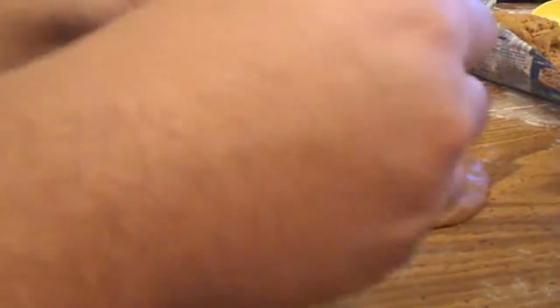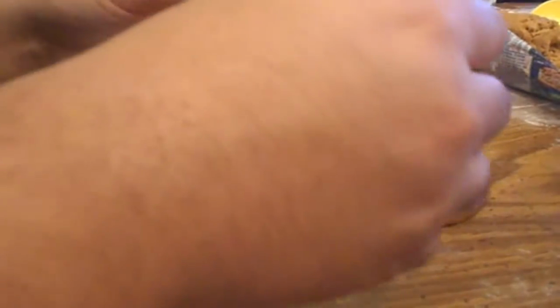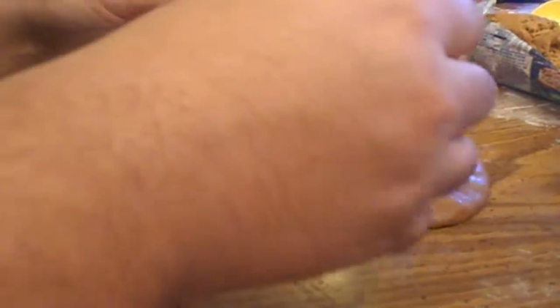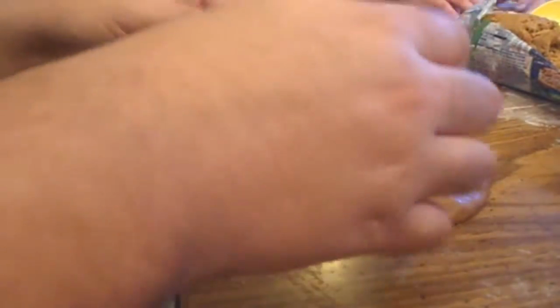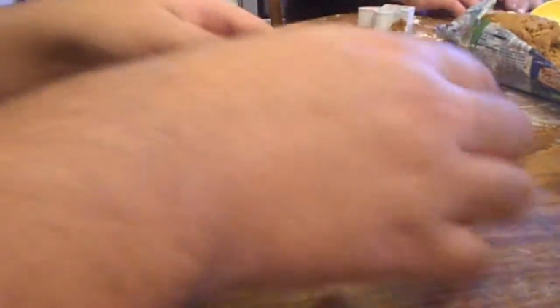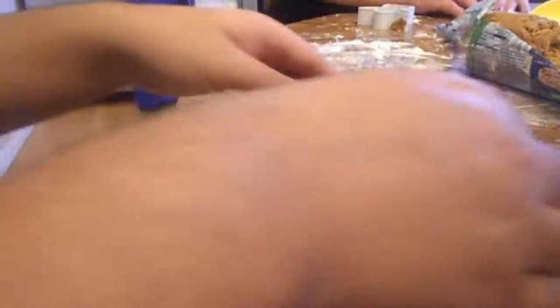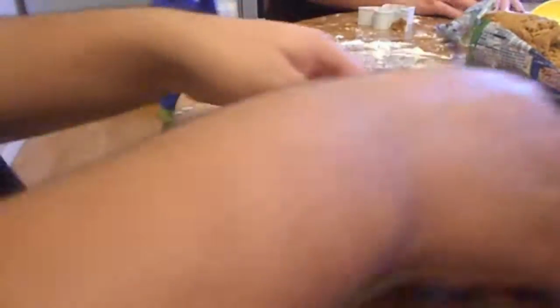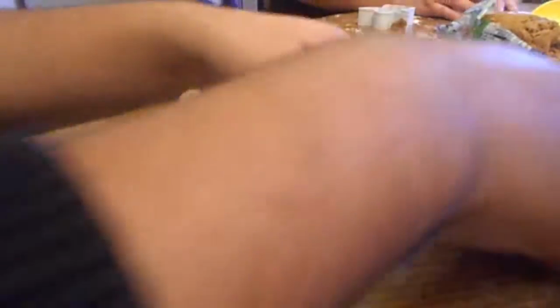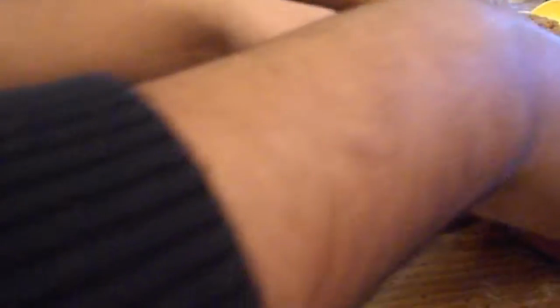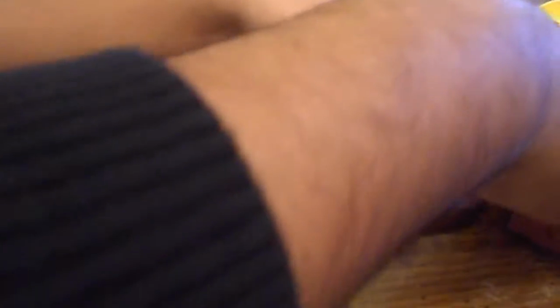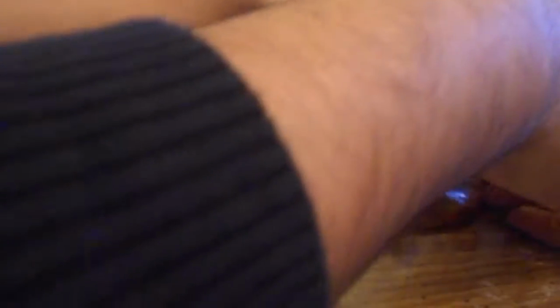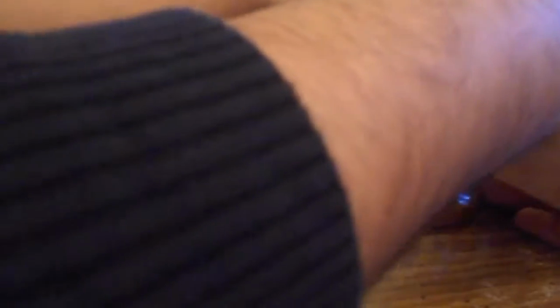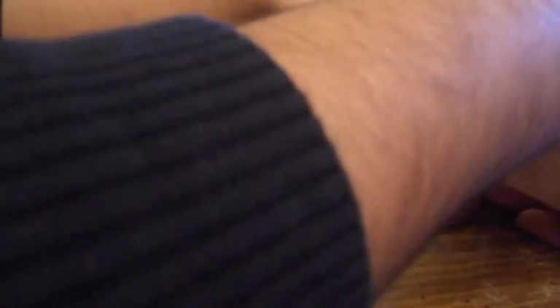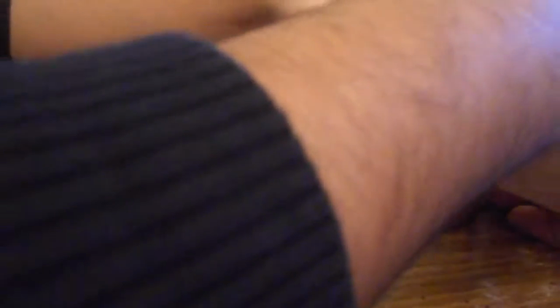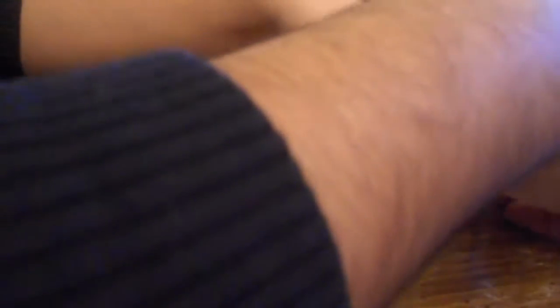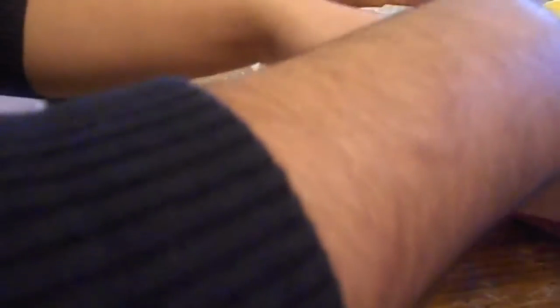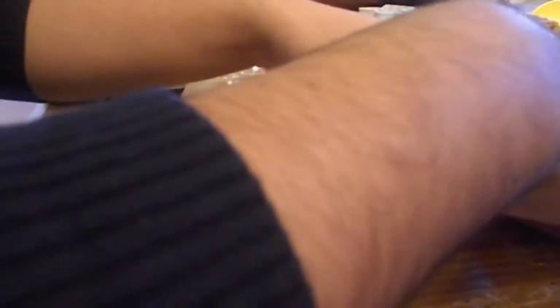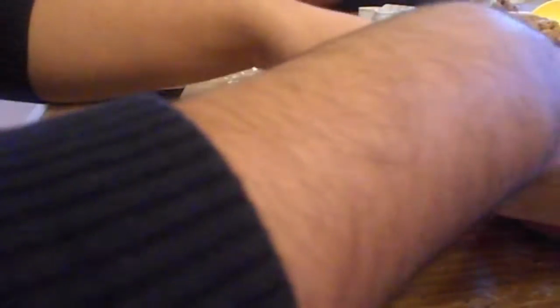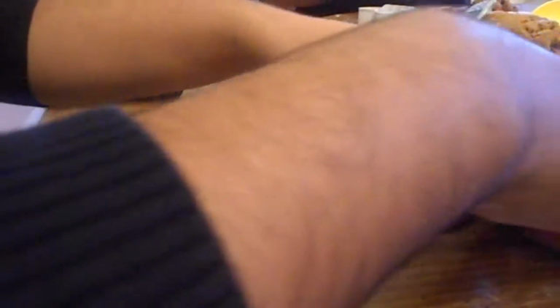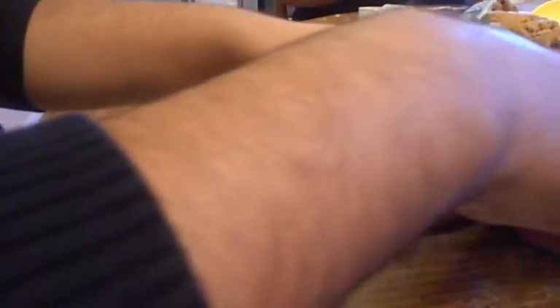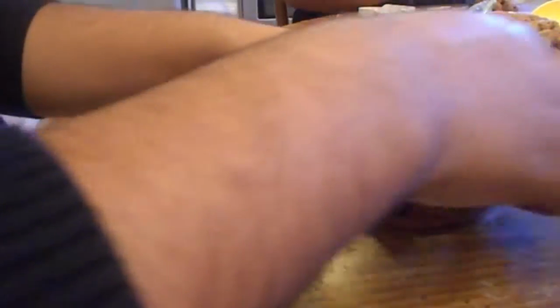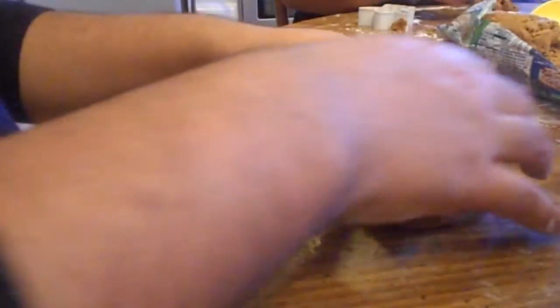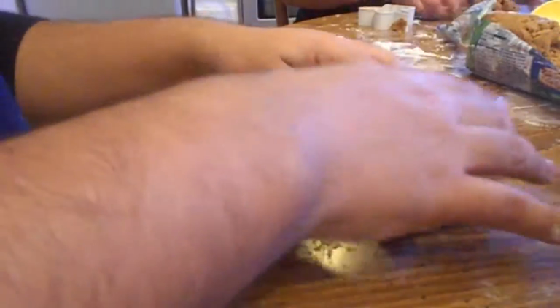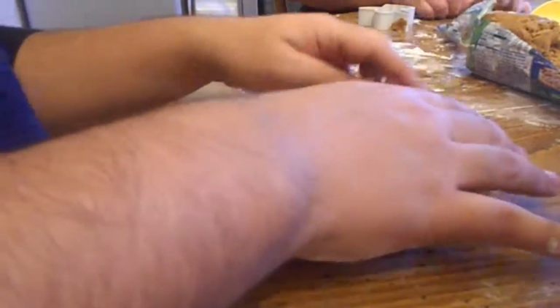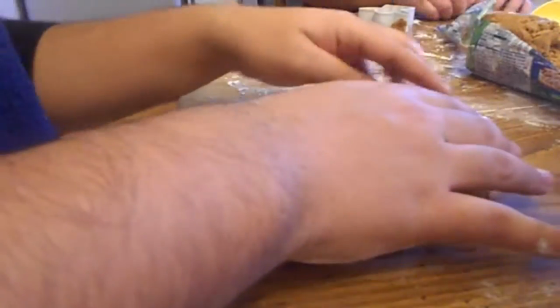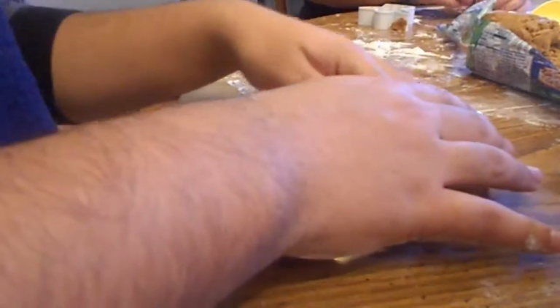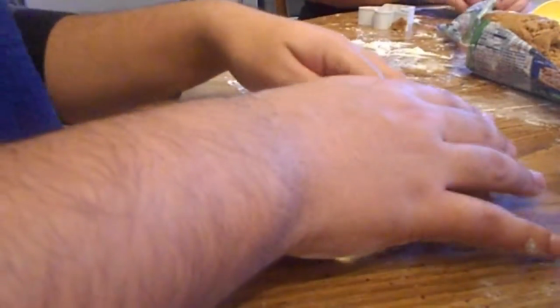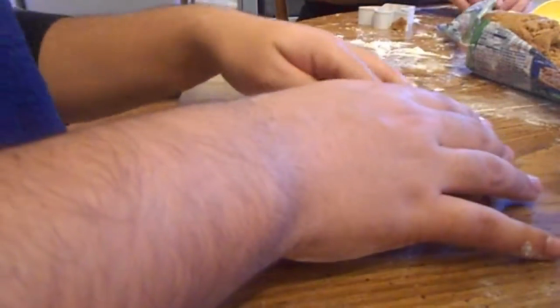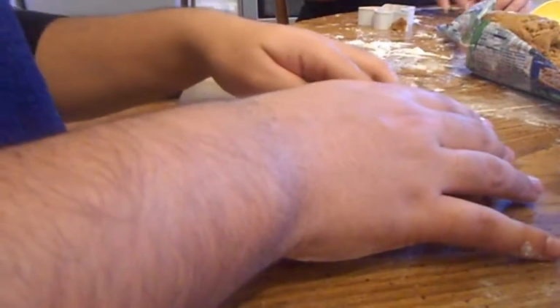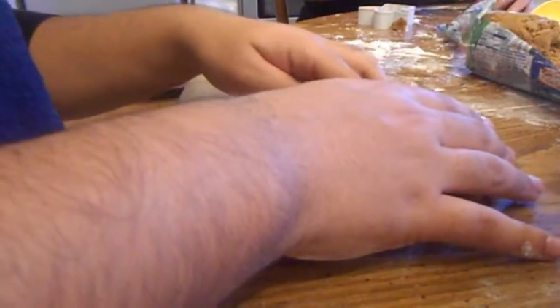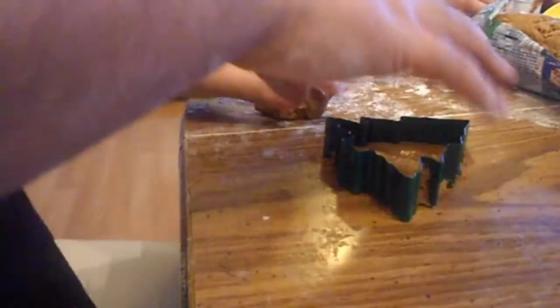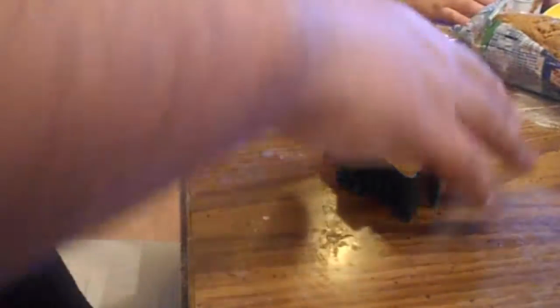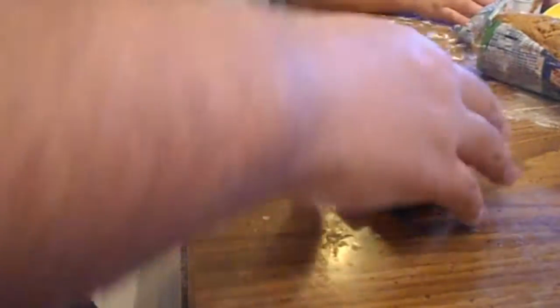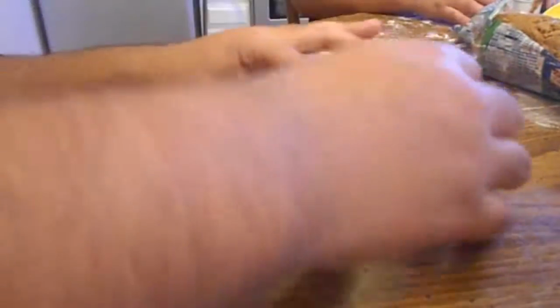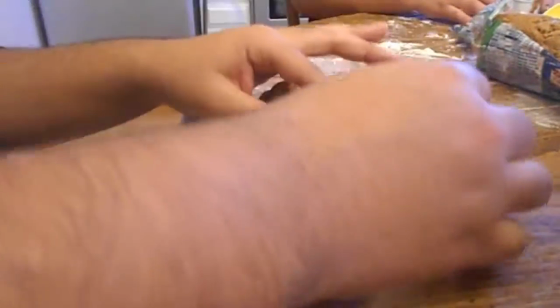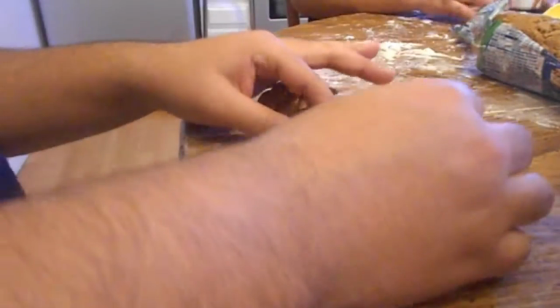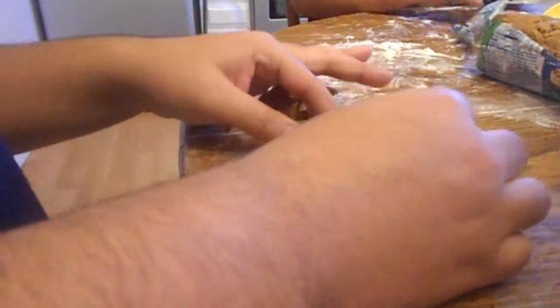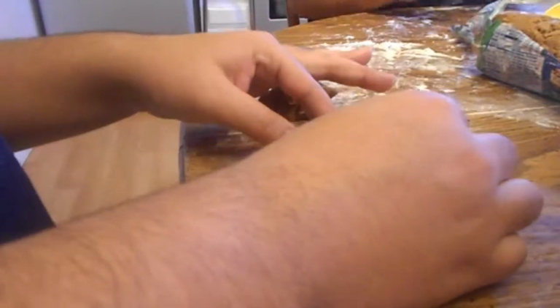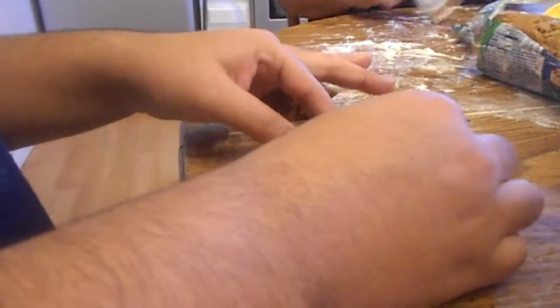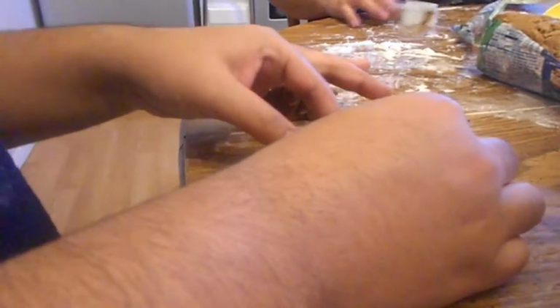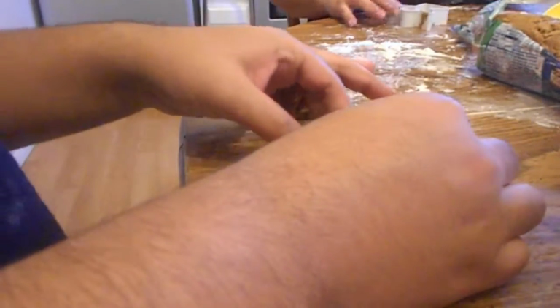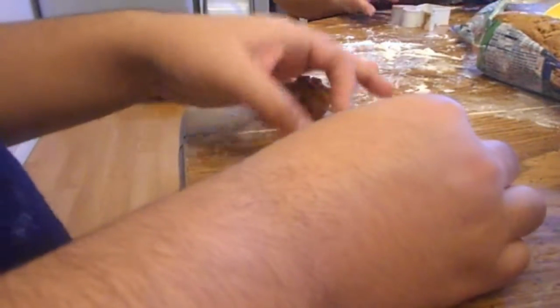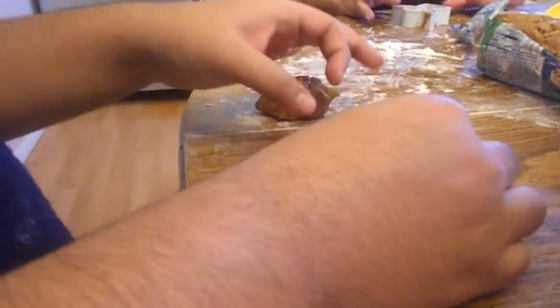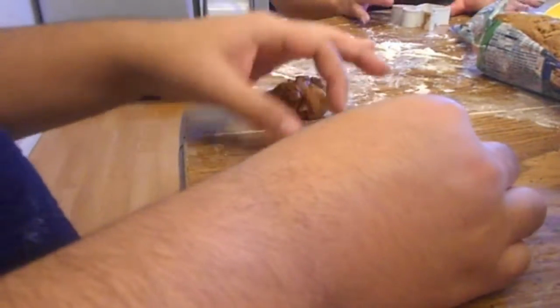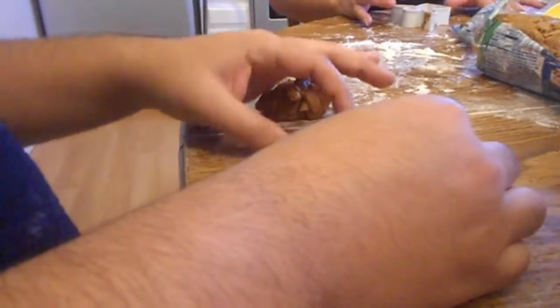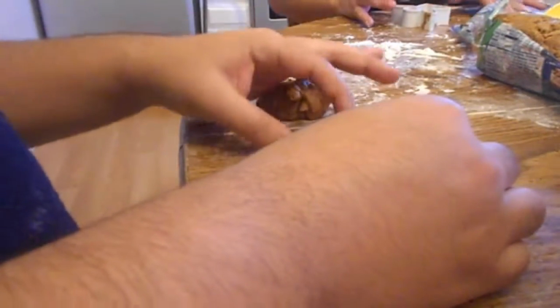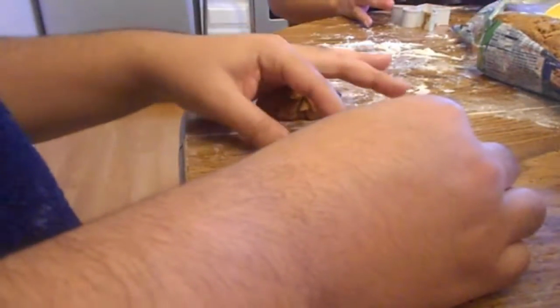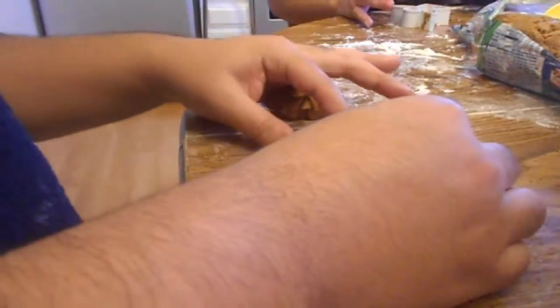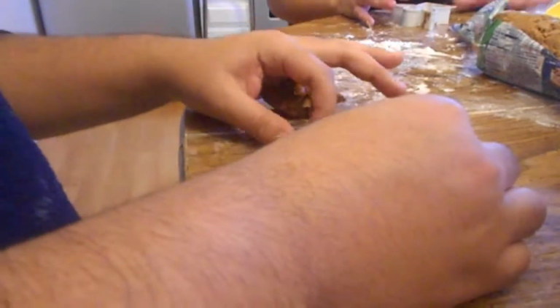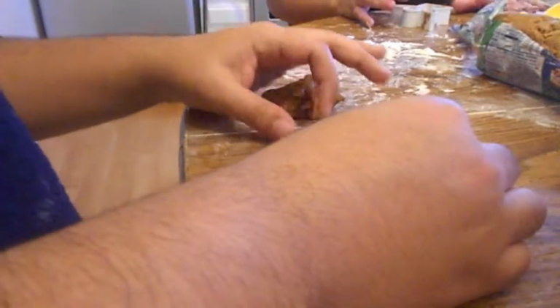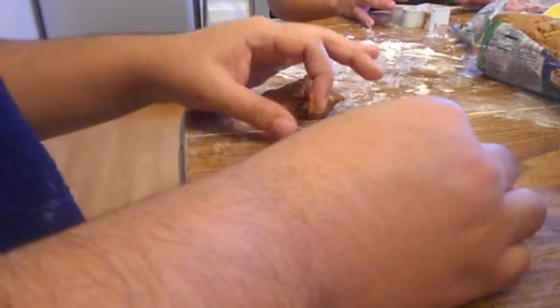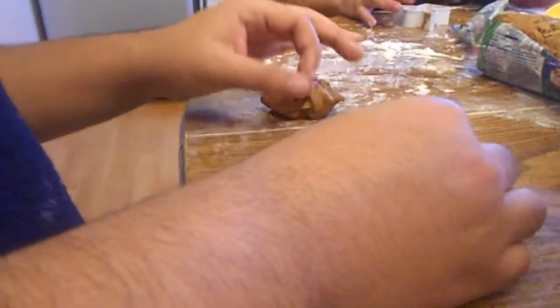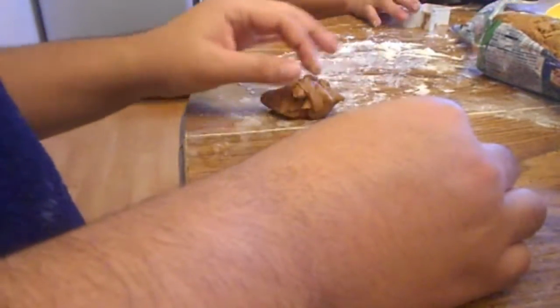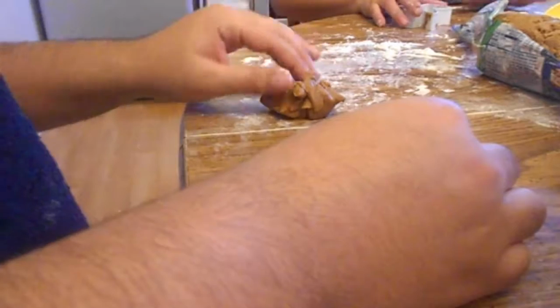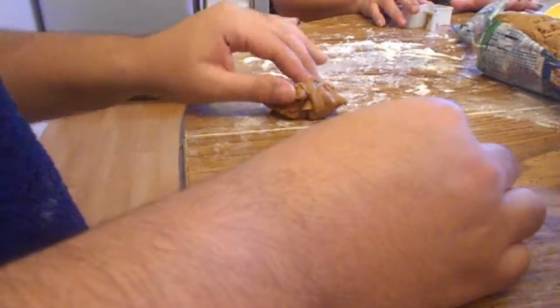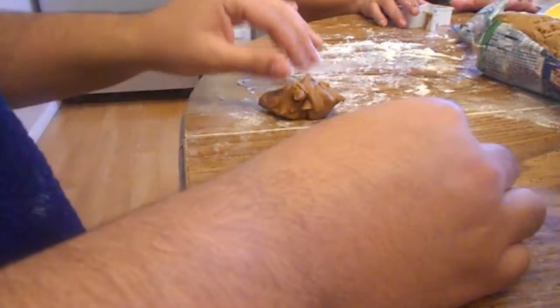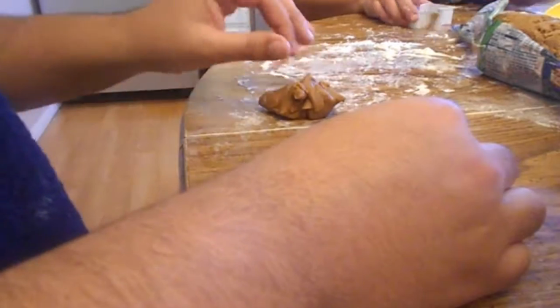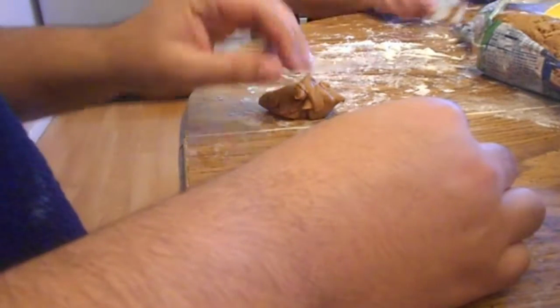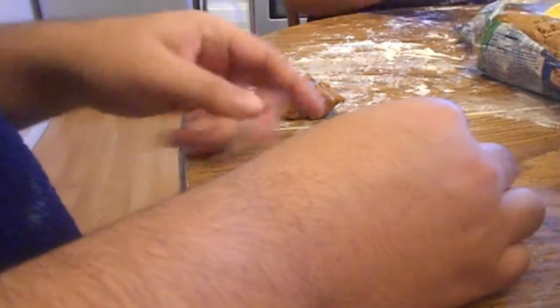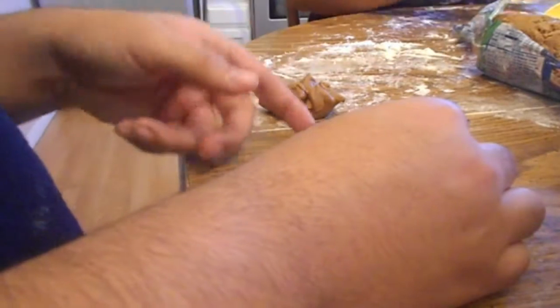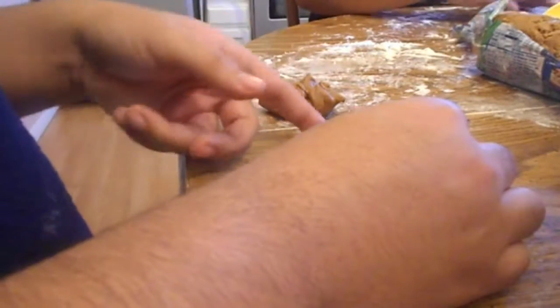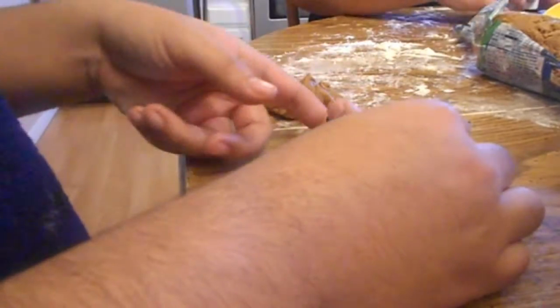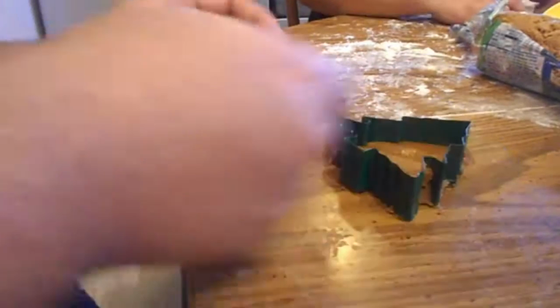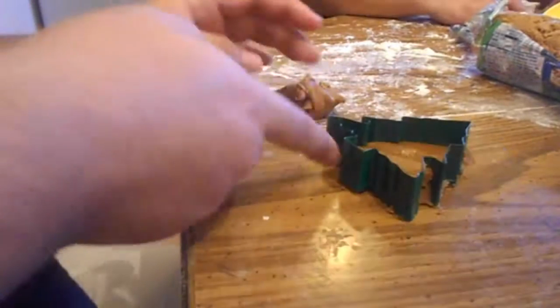It fits perfectly — I made the Christmas tree. You need to get all the extra dough off of it when you rip it off, because you need every little piece of it.